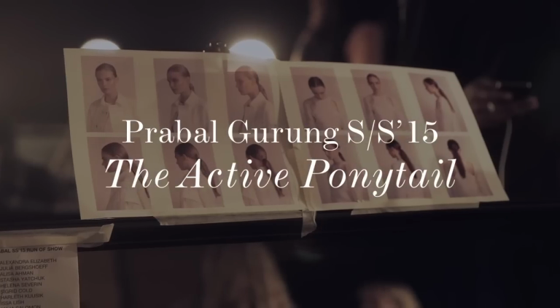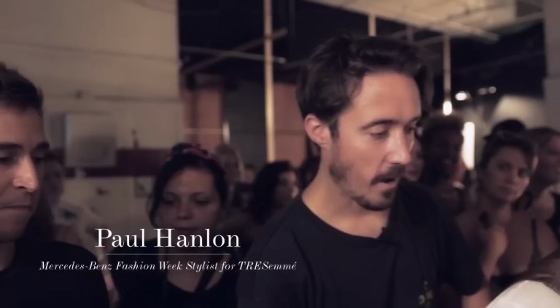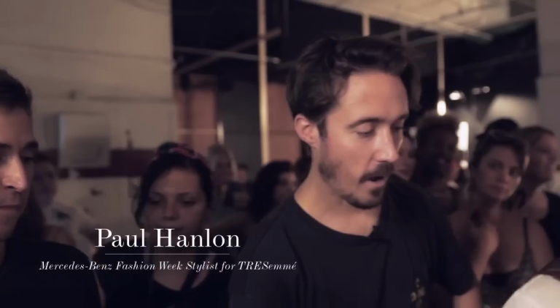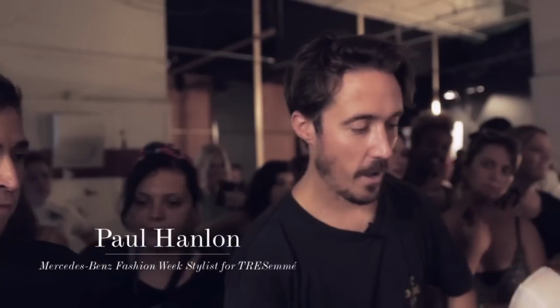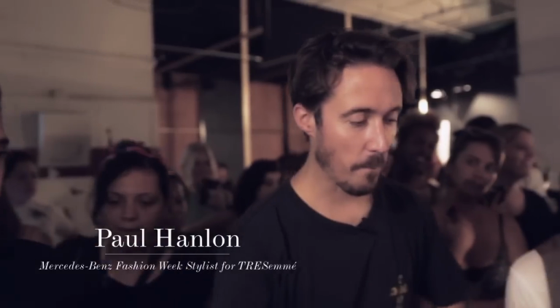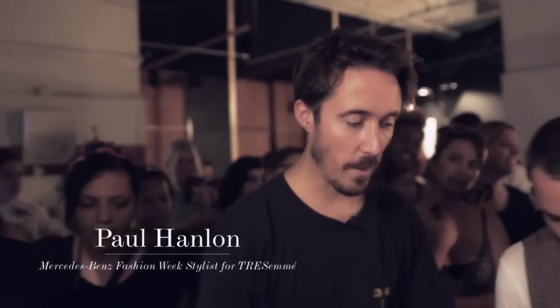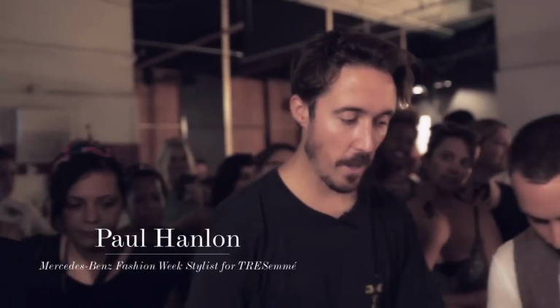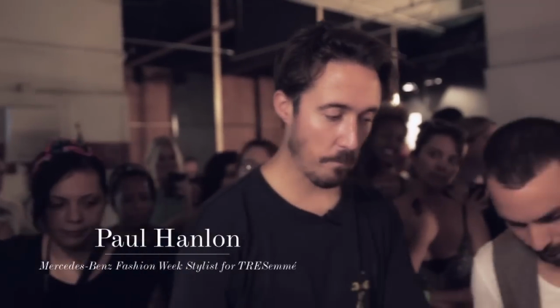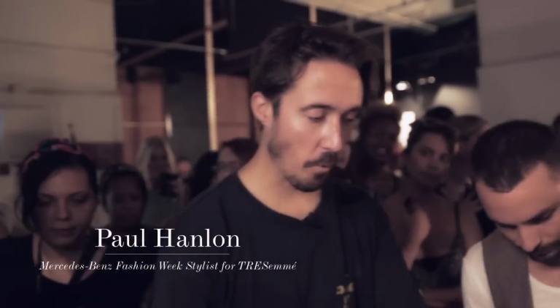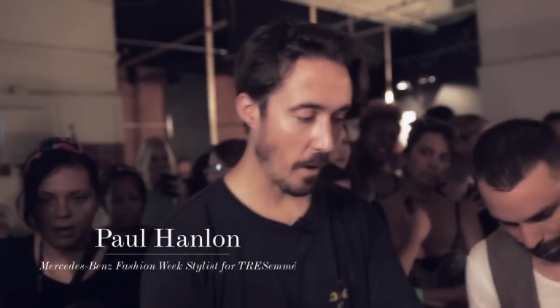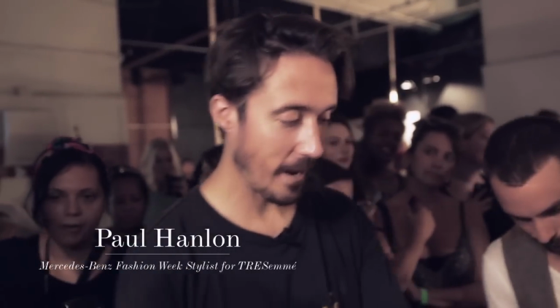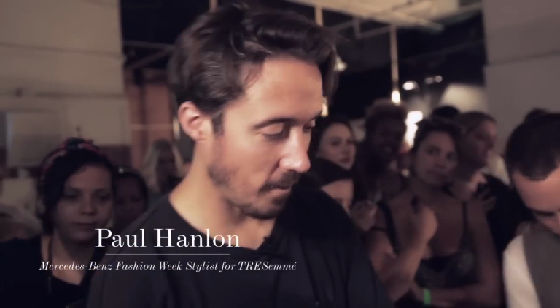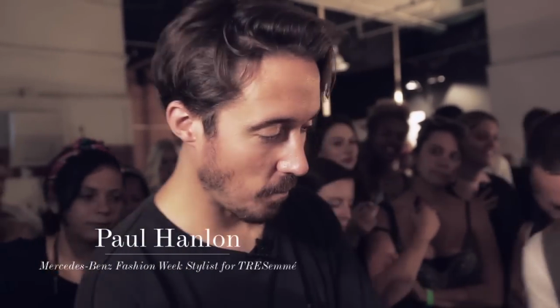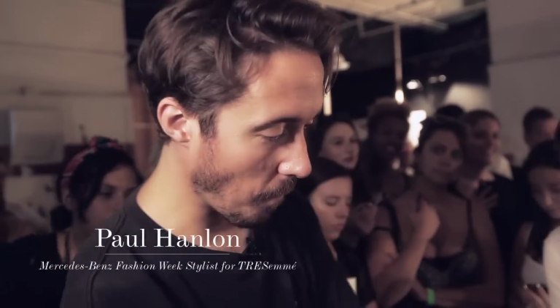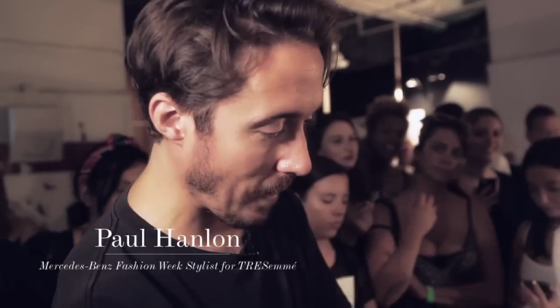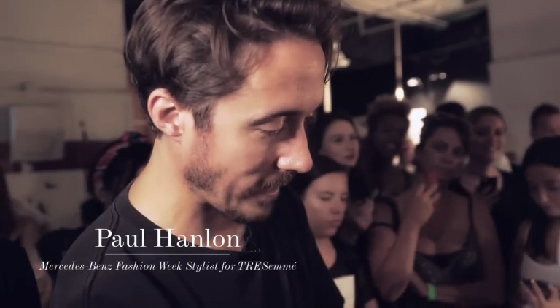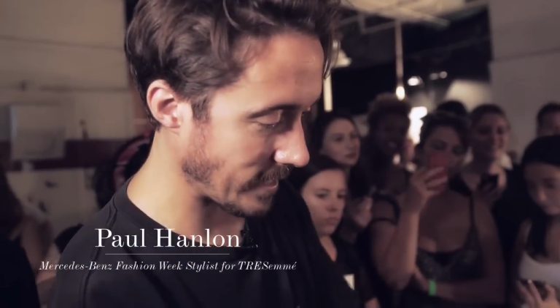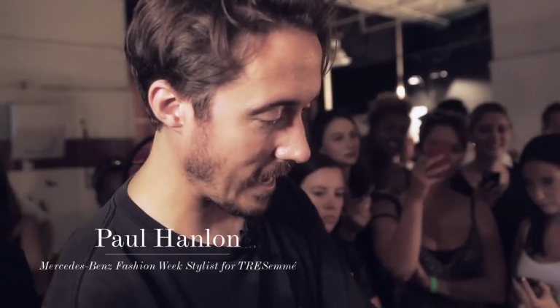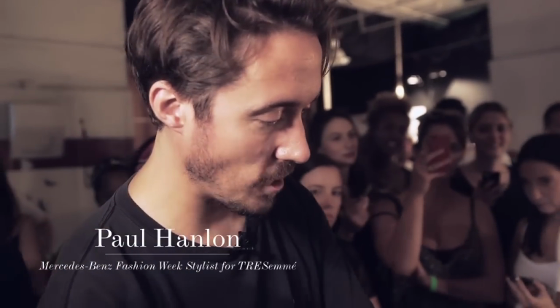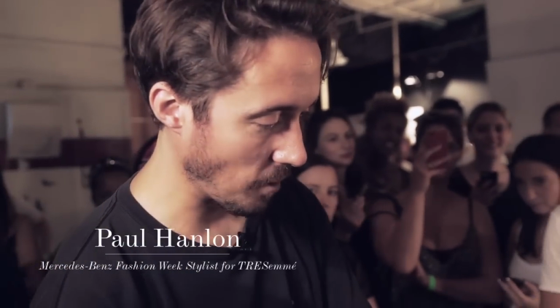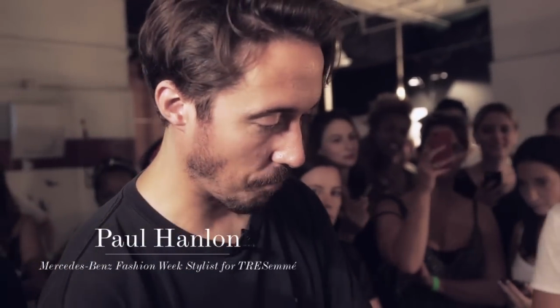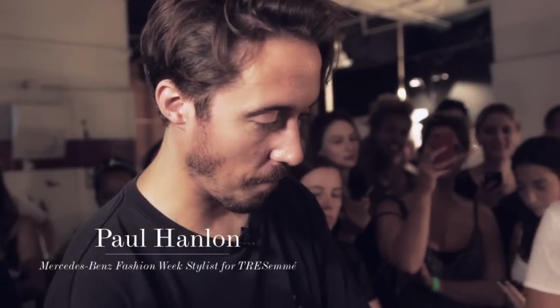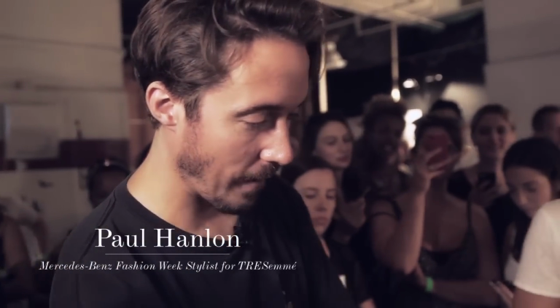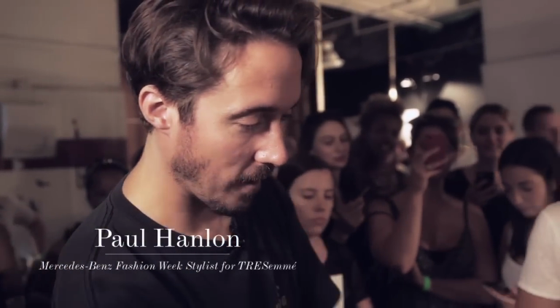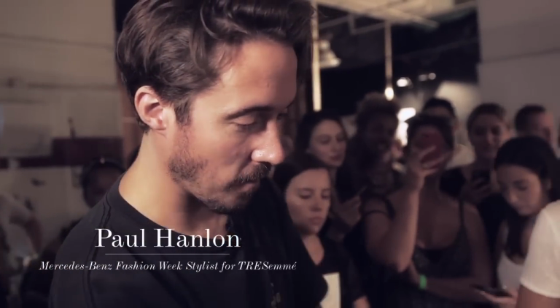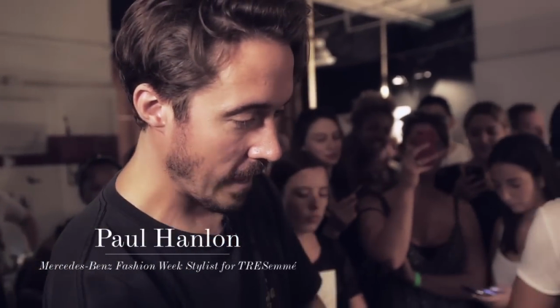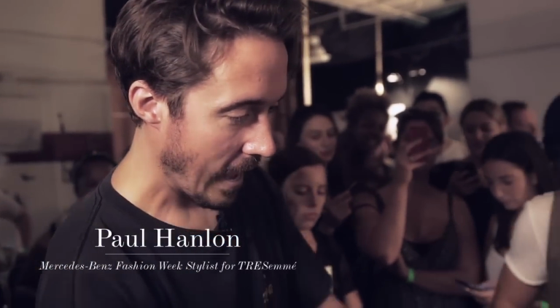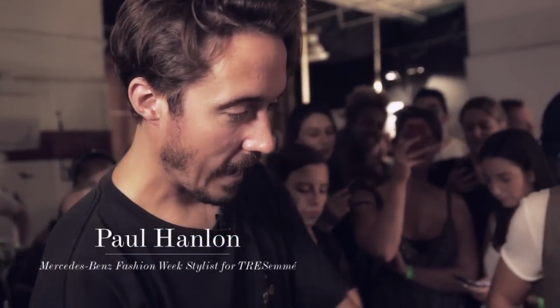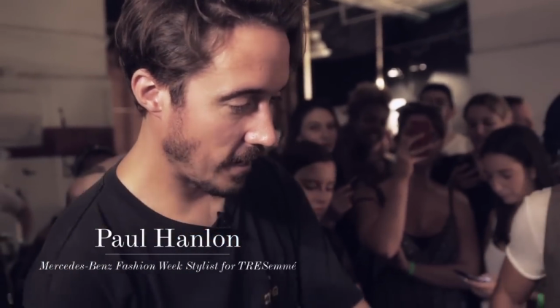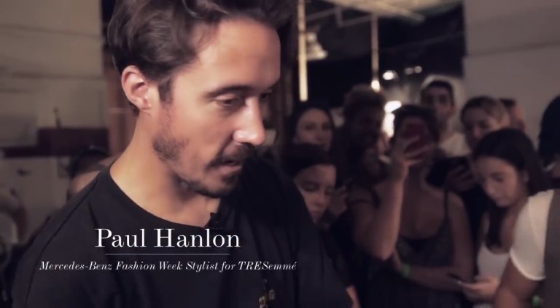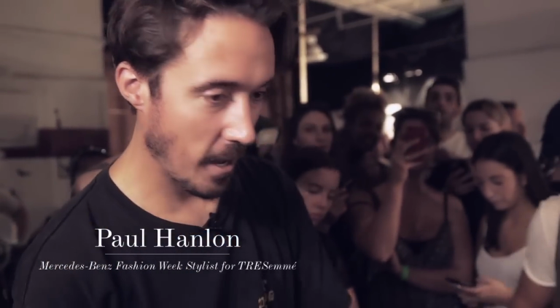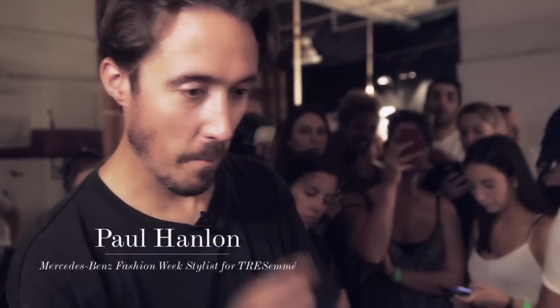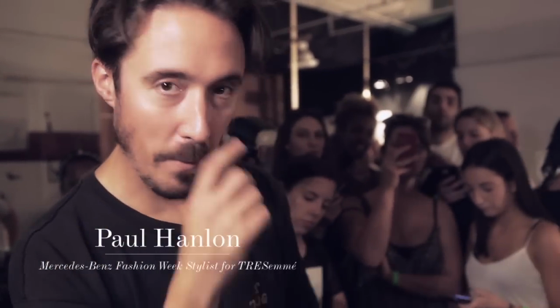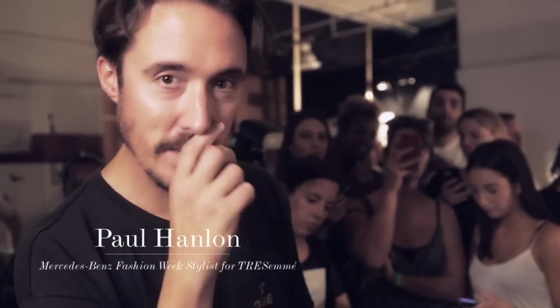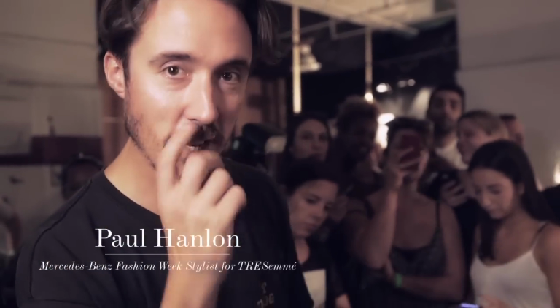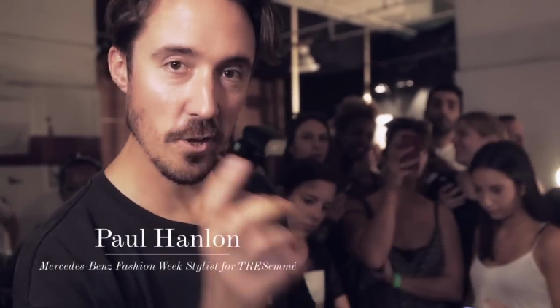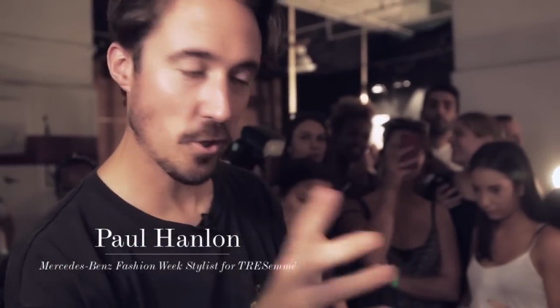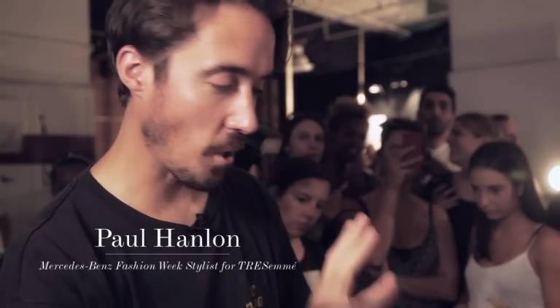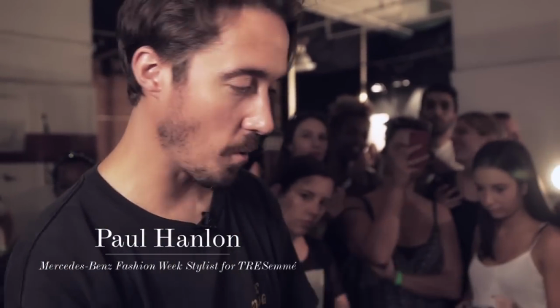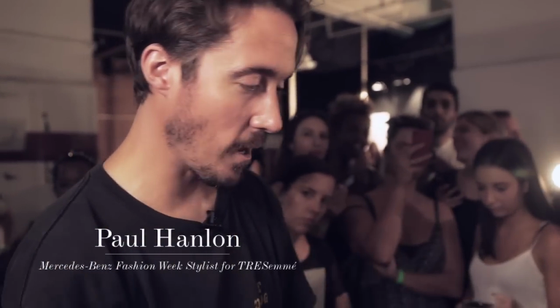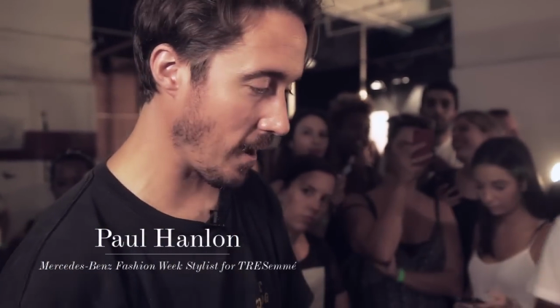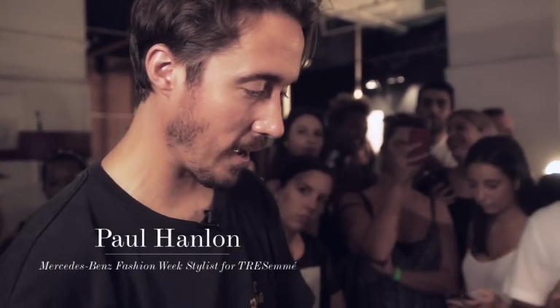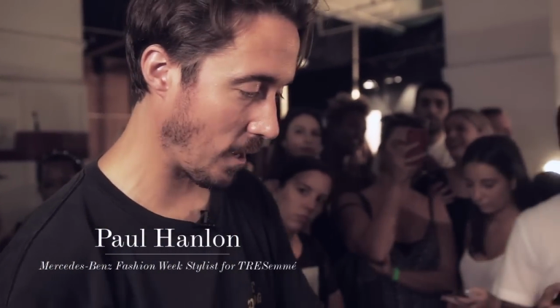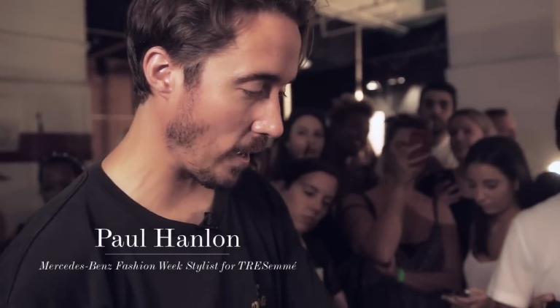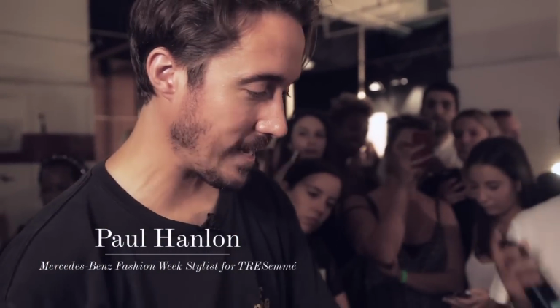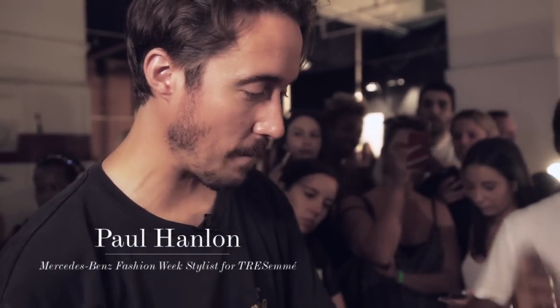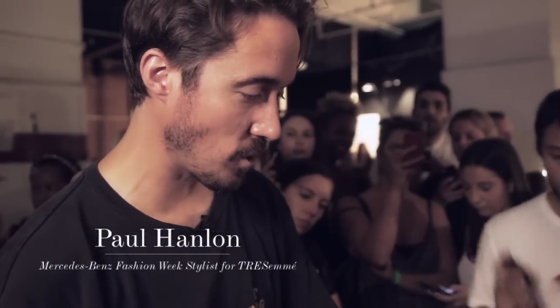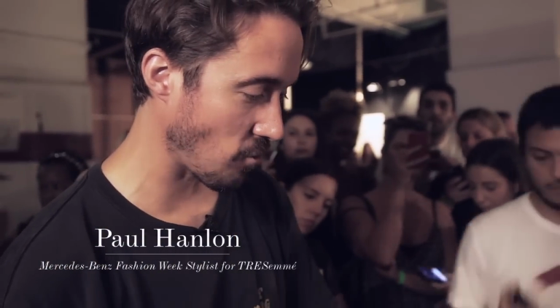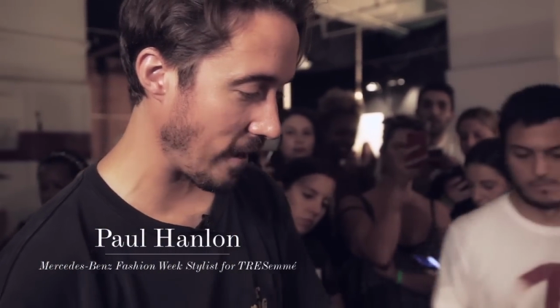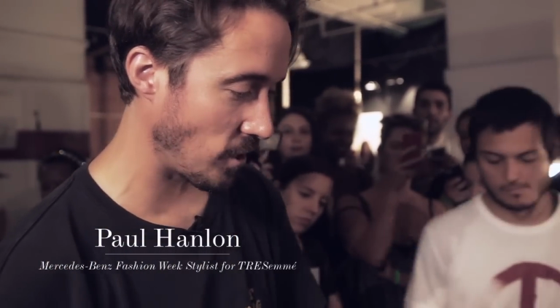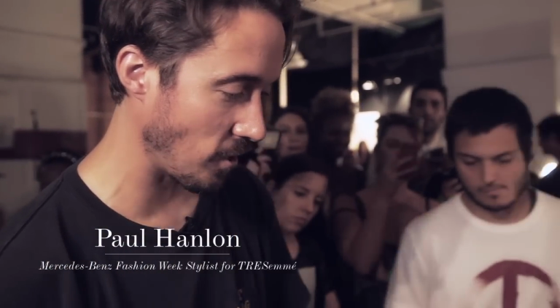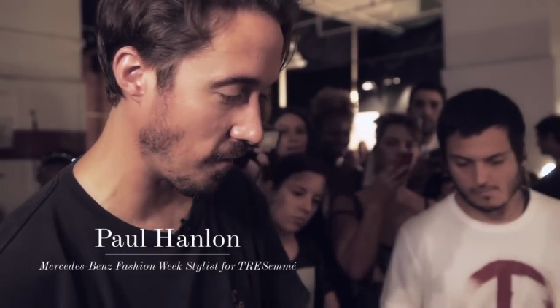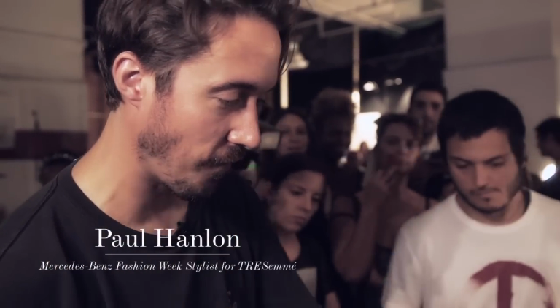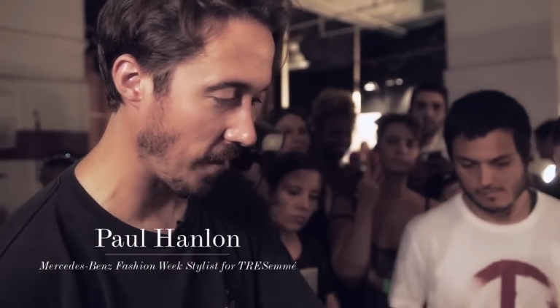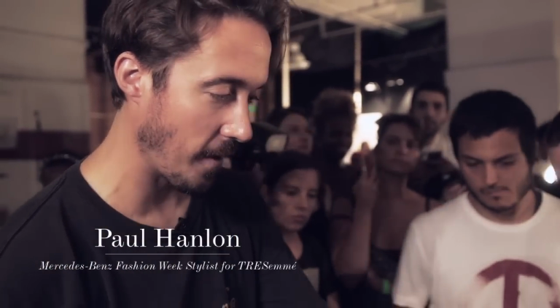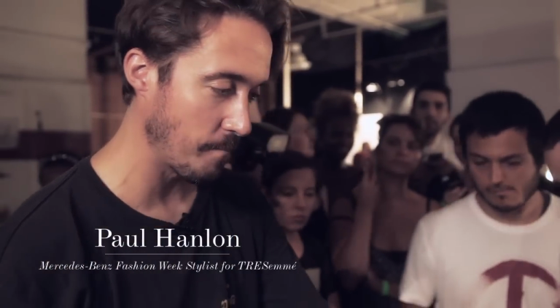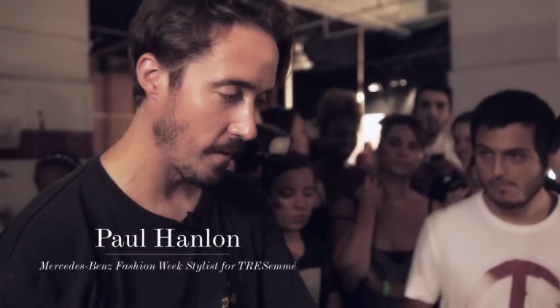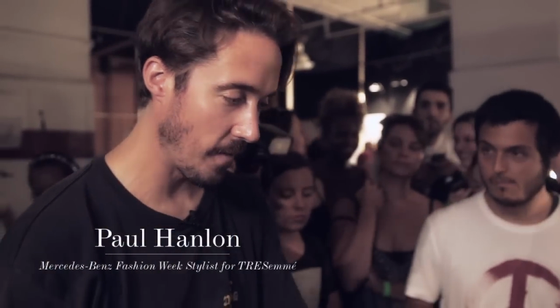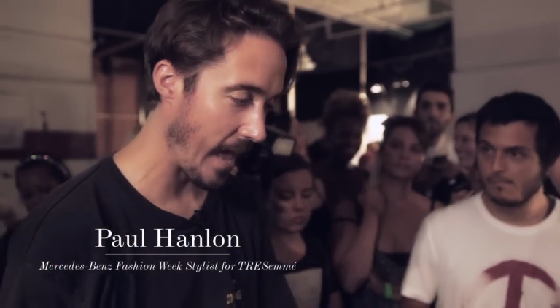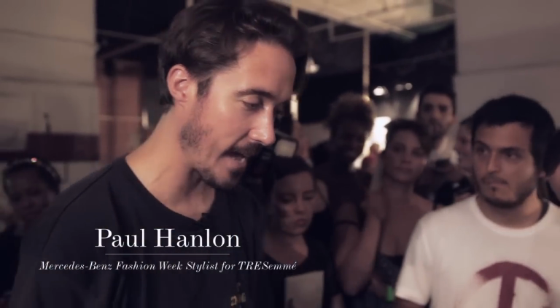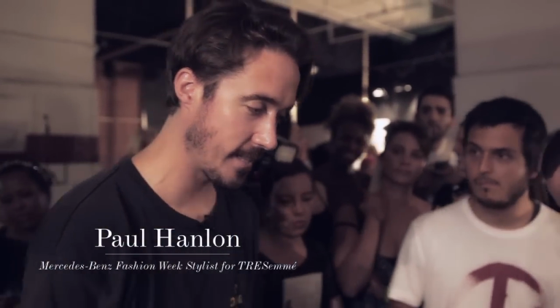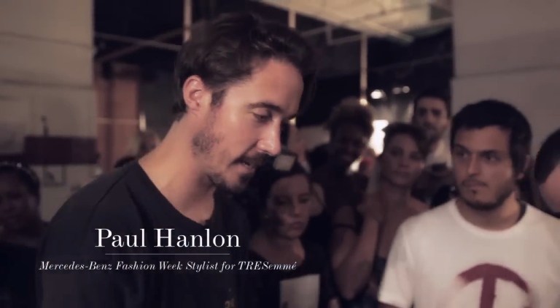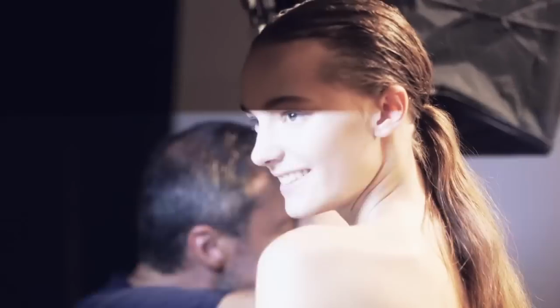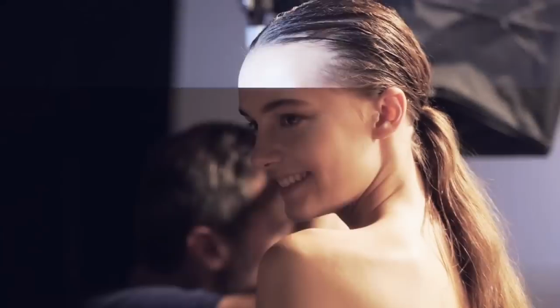Hi, I'm Paul Hanlon. I'm backstage at Prabal and I'm basically going to show you a quick demonstration of the hair today.